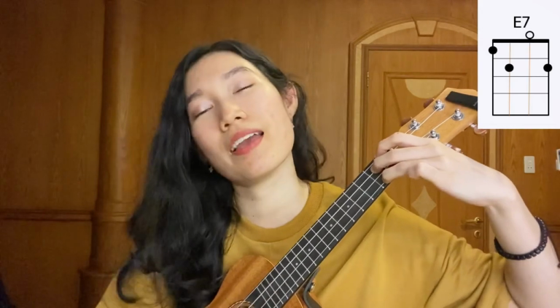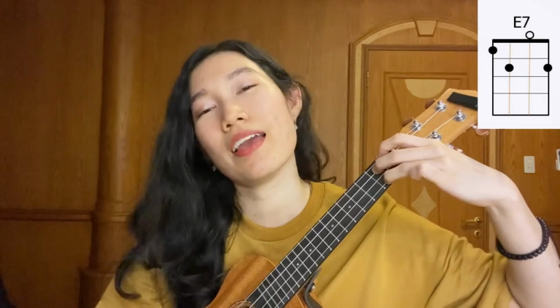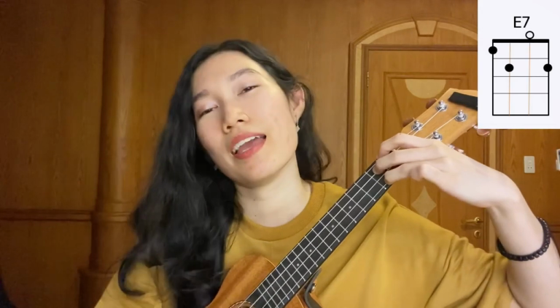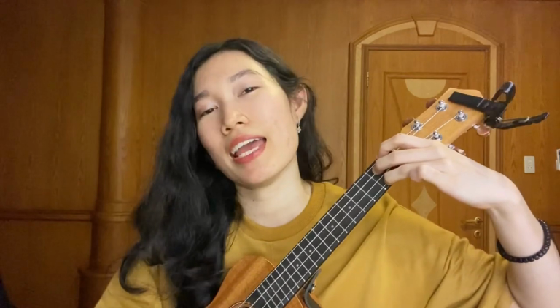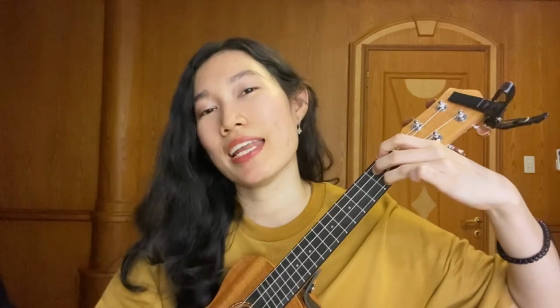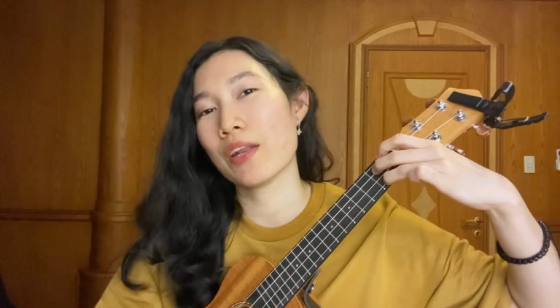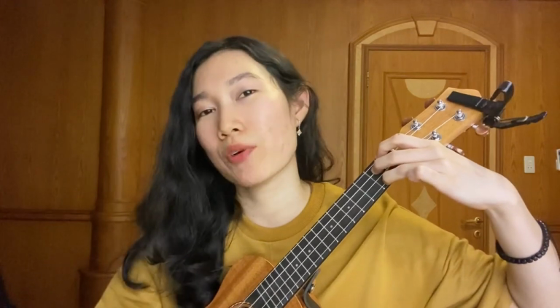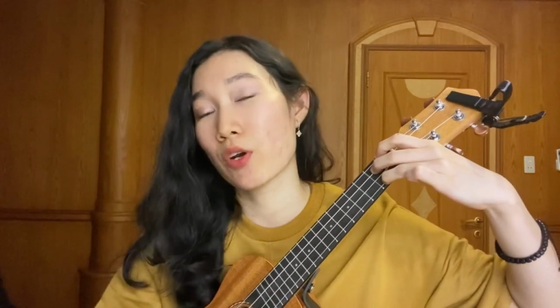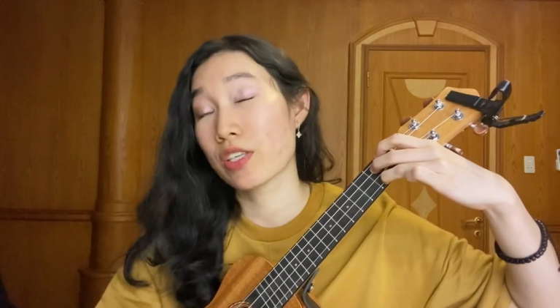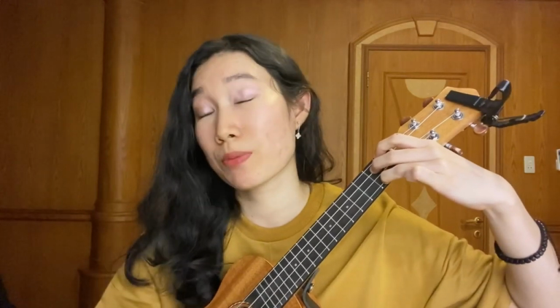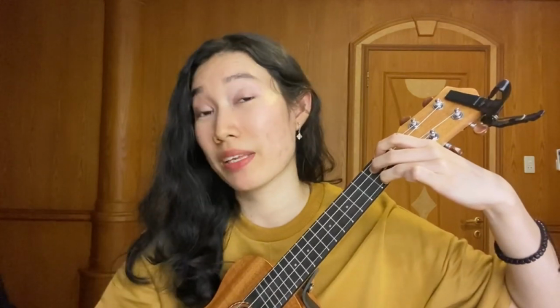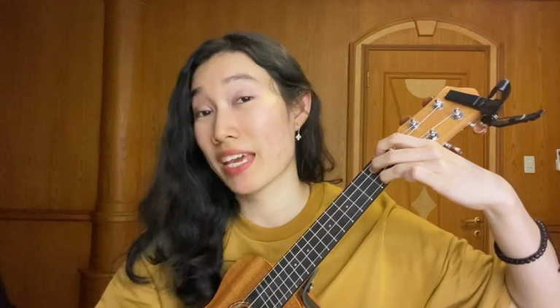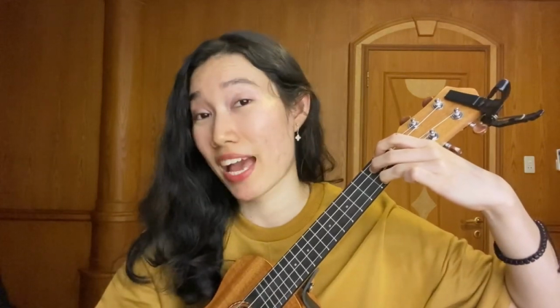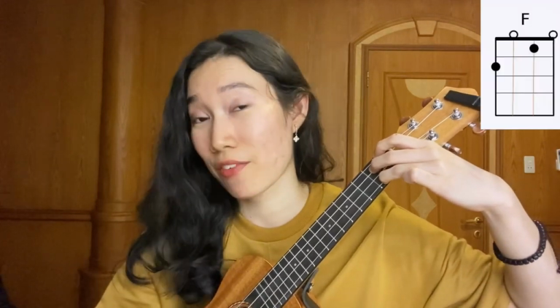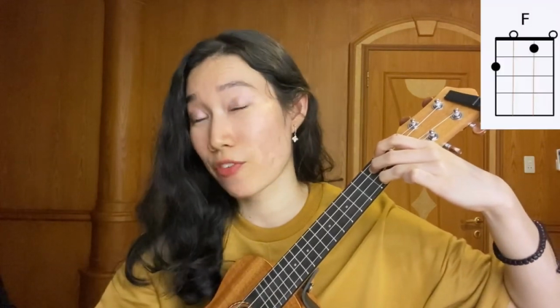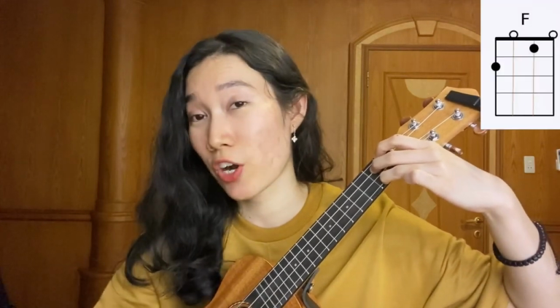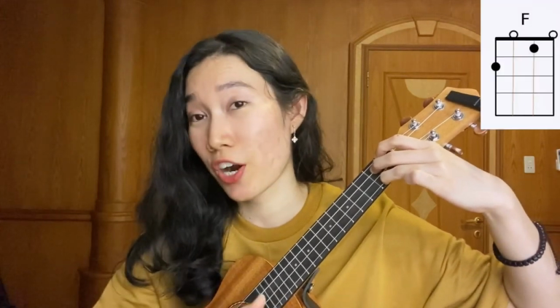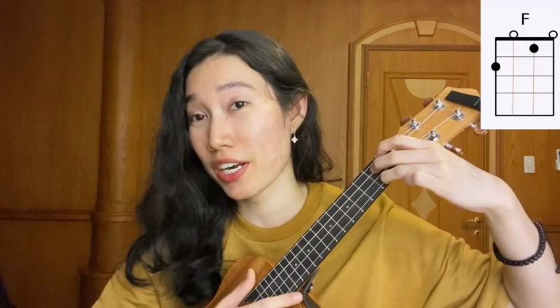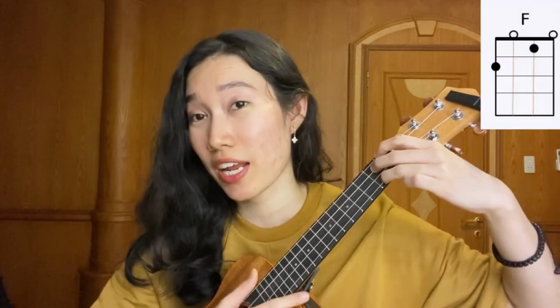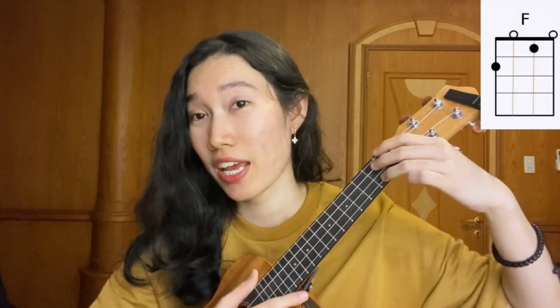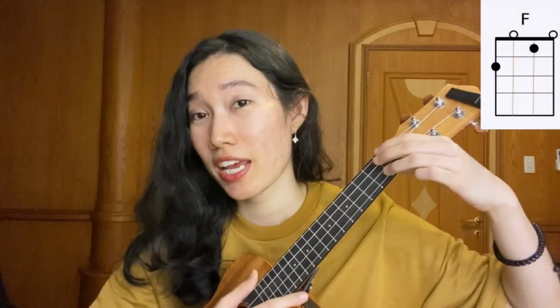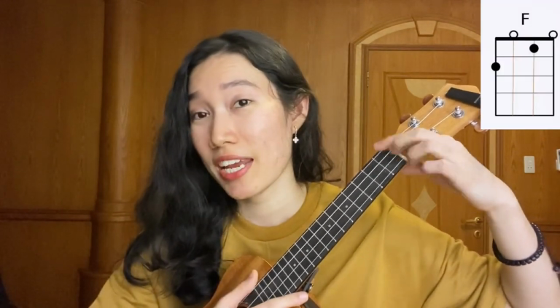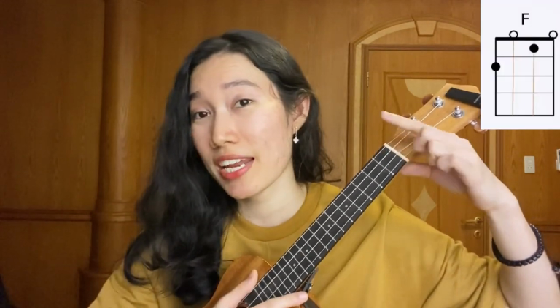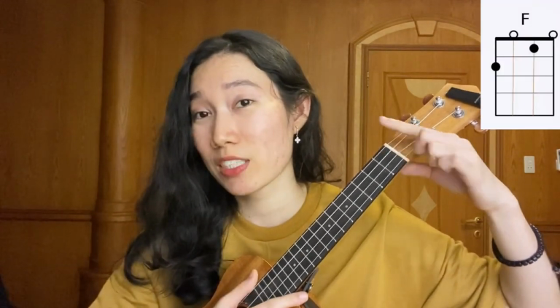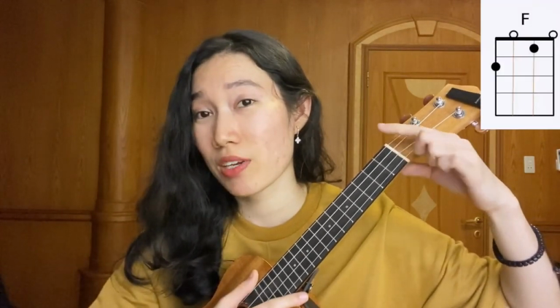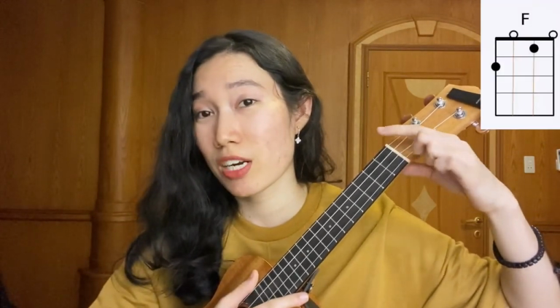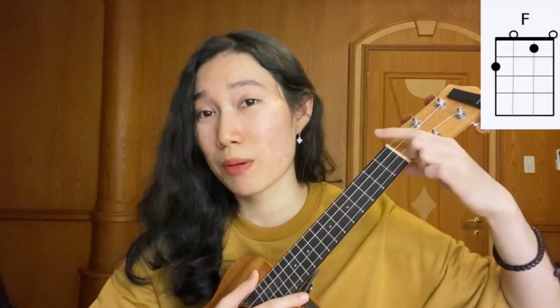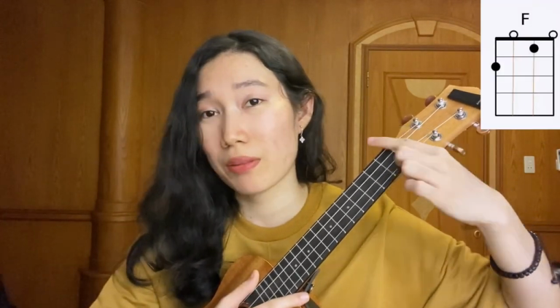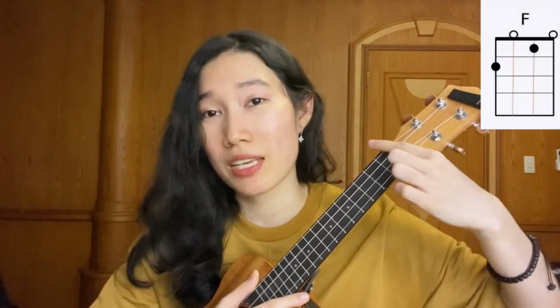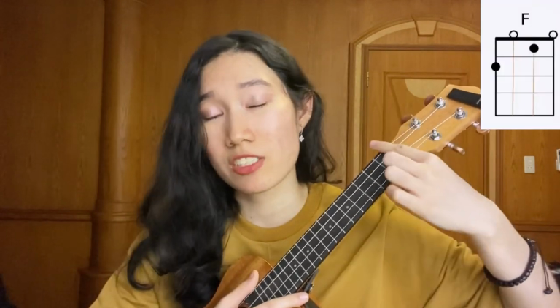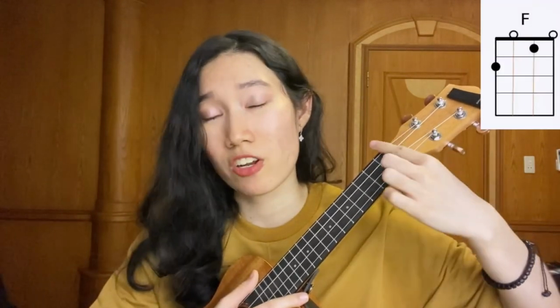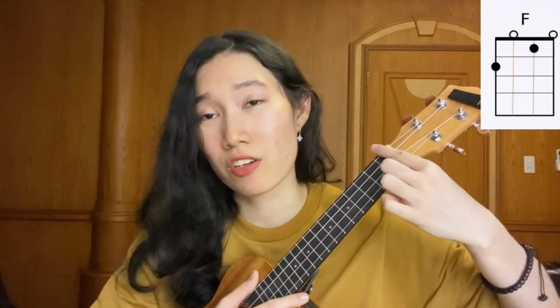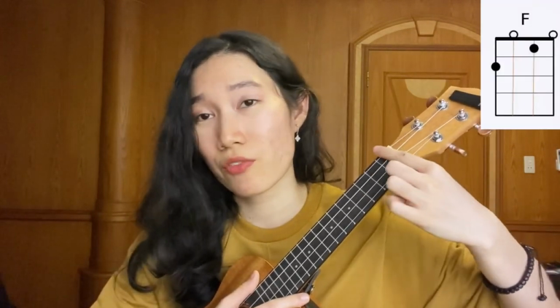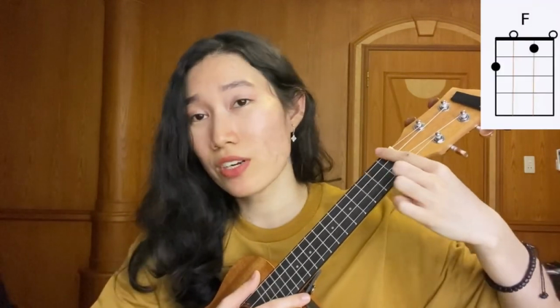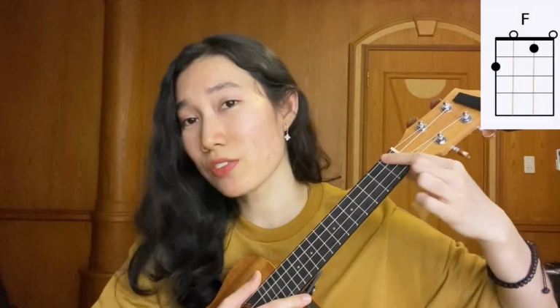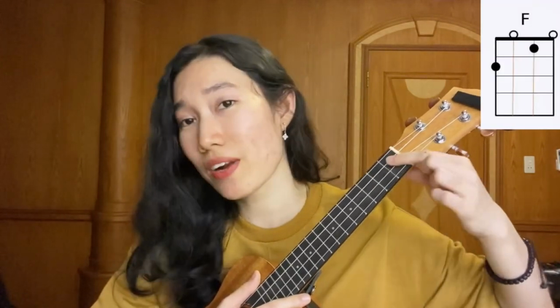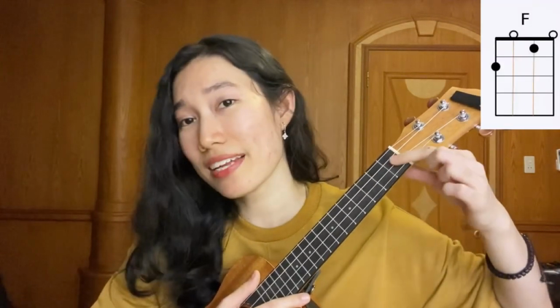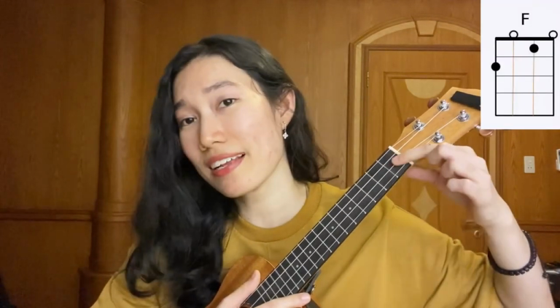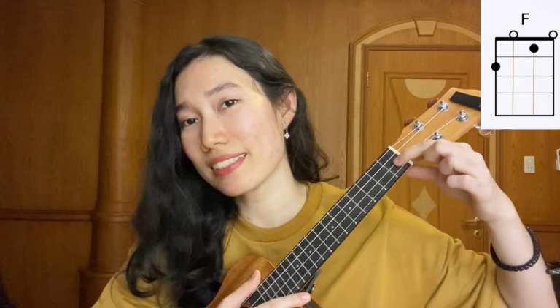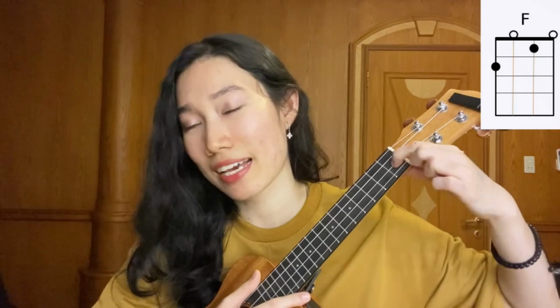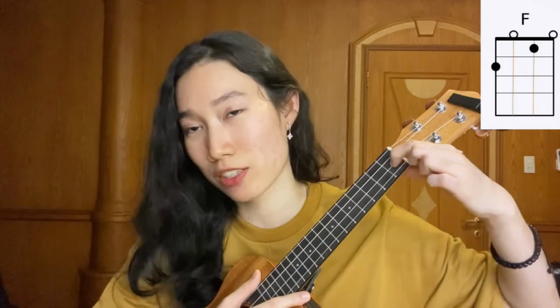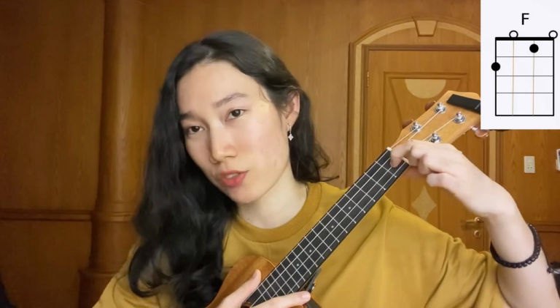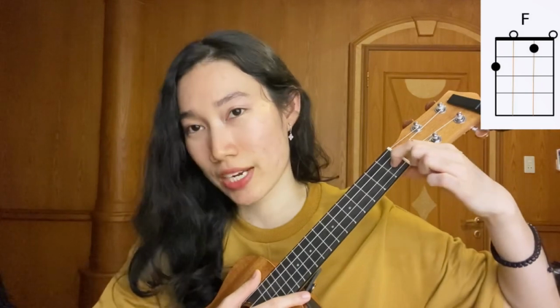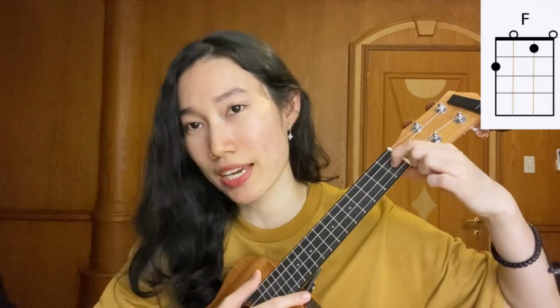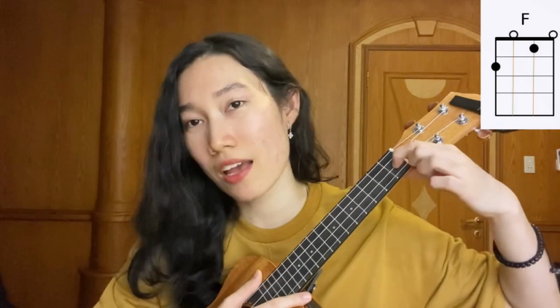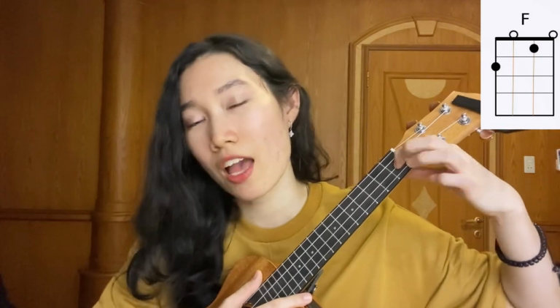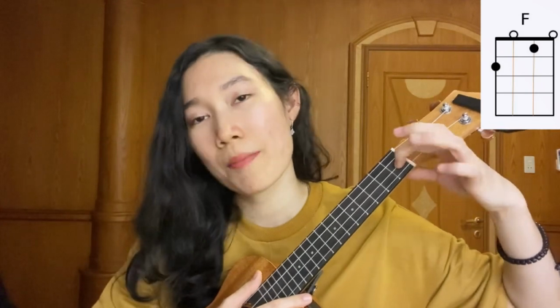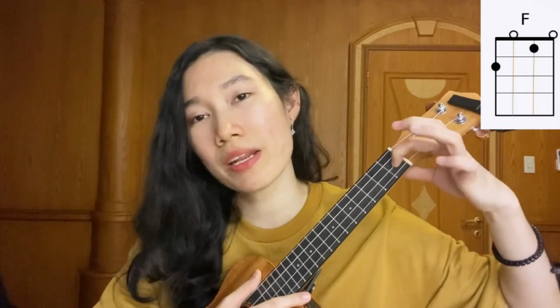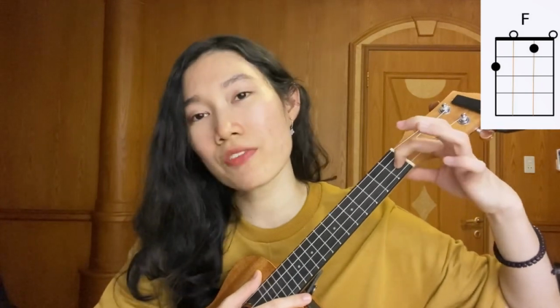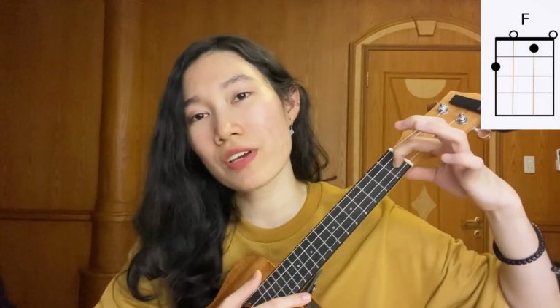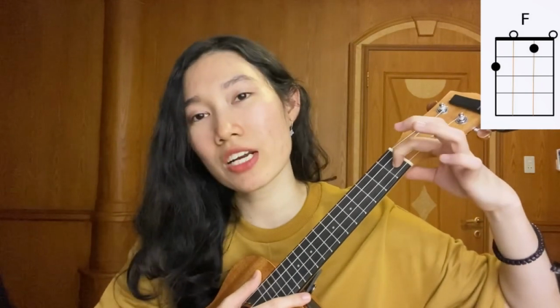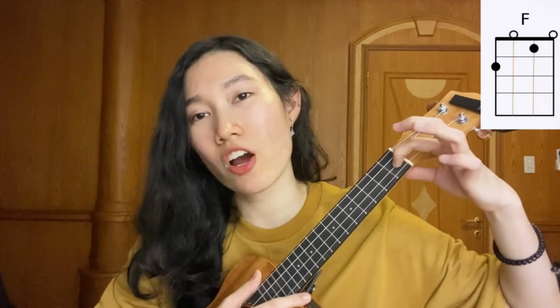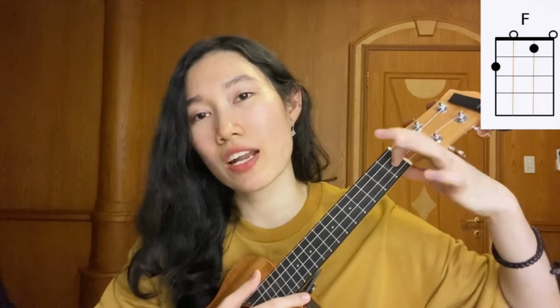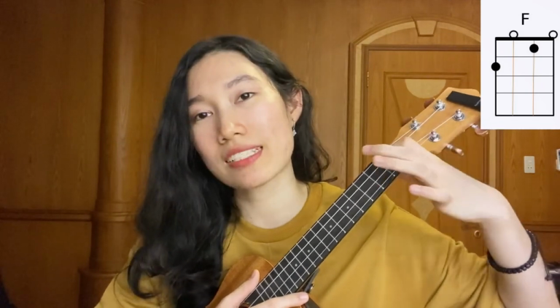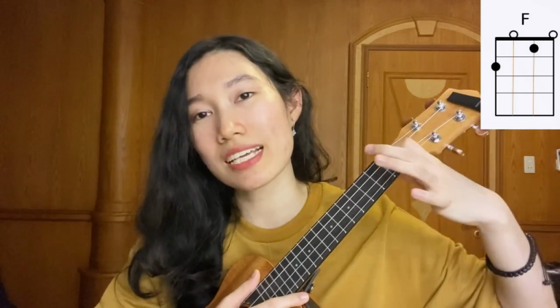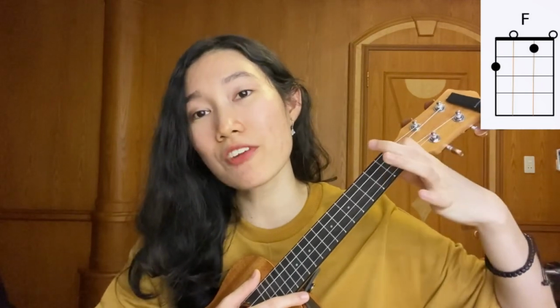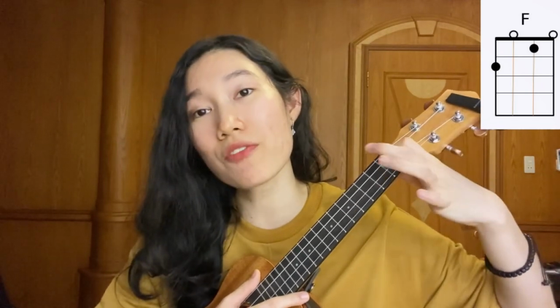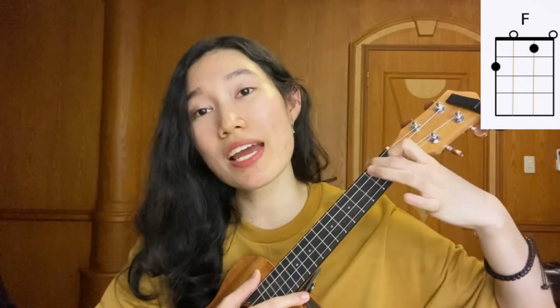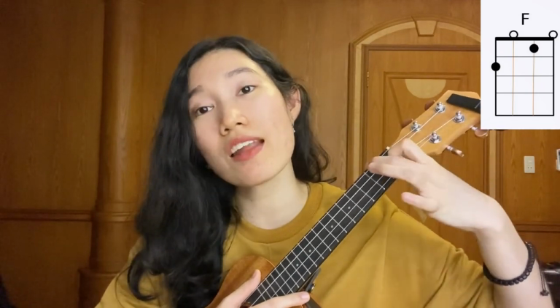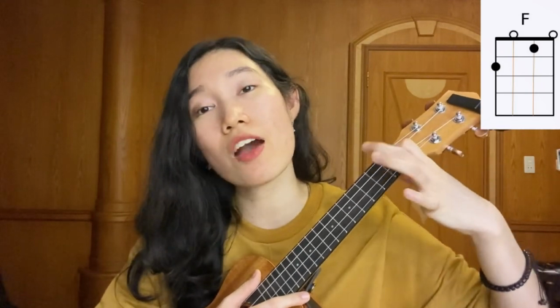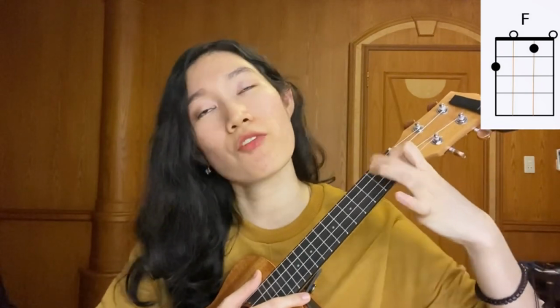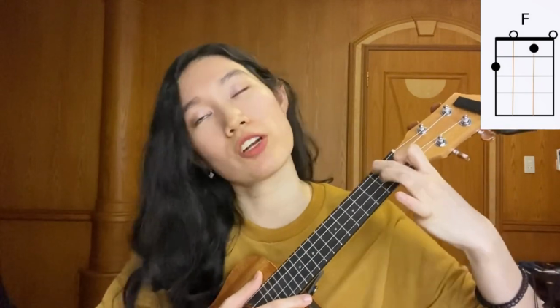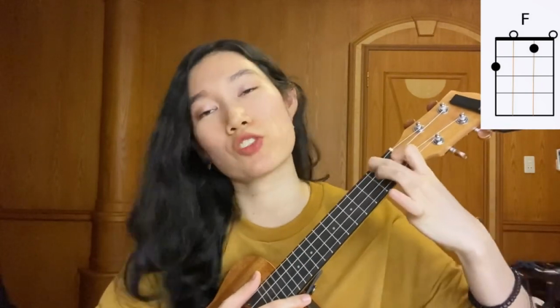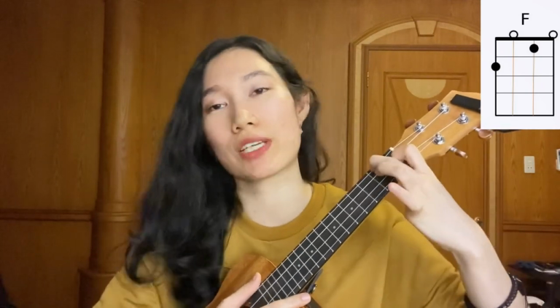And then we're going to play F chord. Index finger, place it on the 1st fret, 2nd string. Middle finger on the 2nd fret, 4th string.